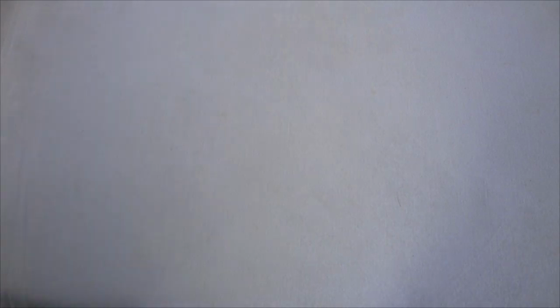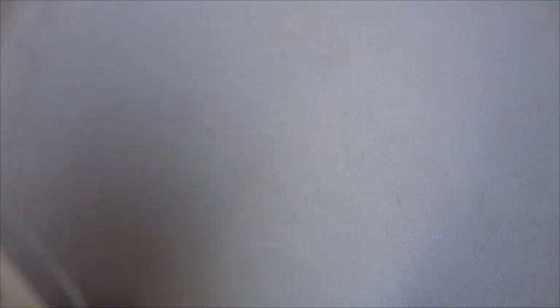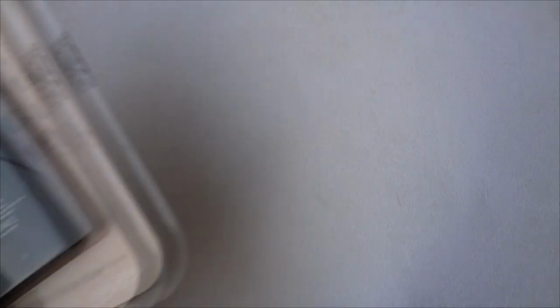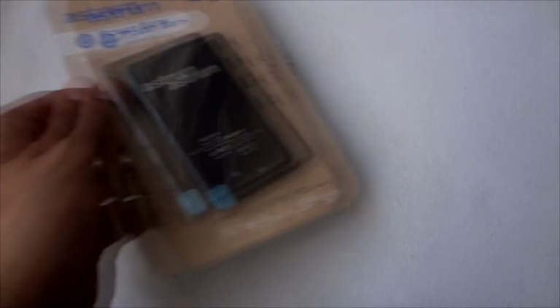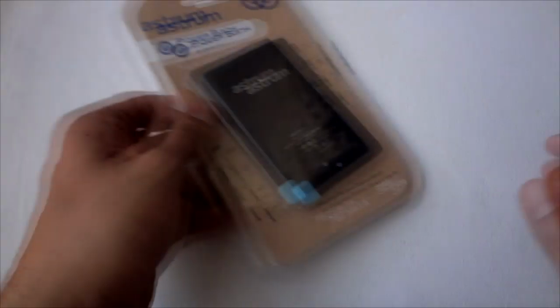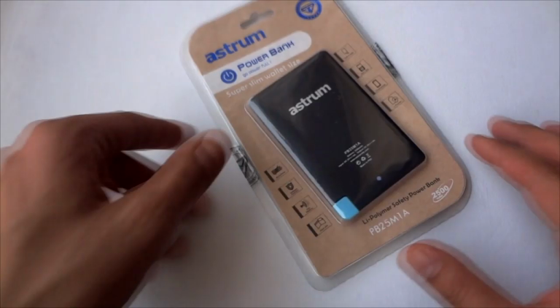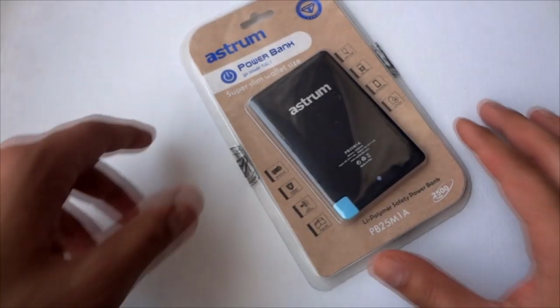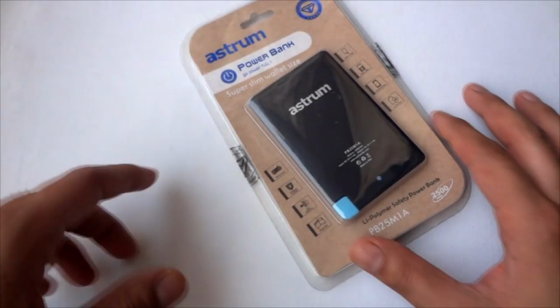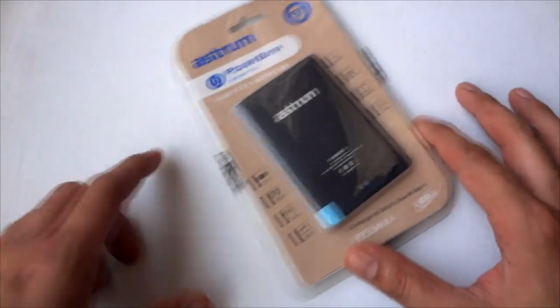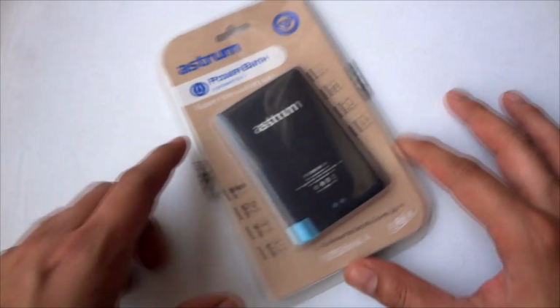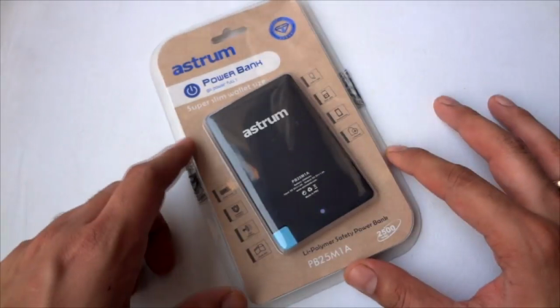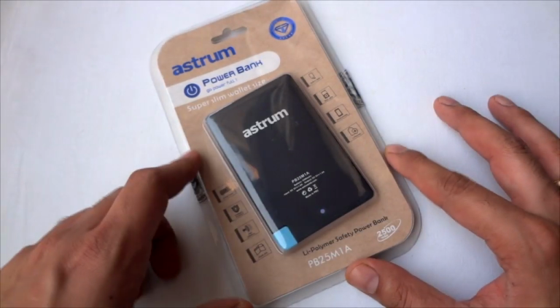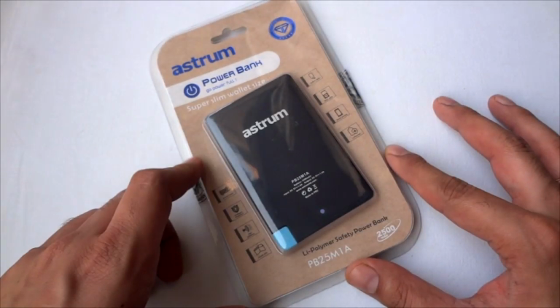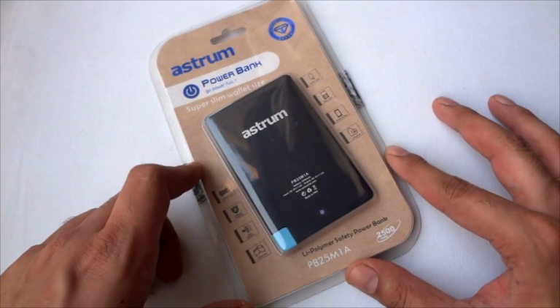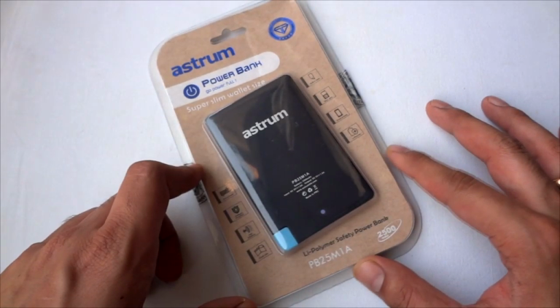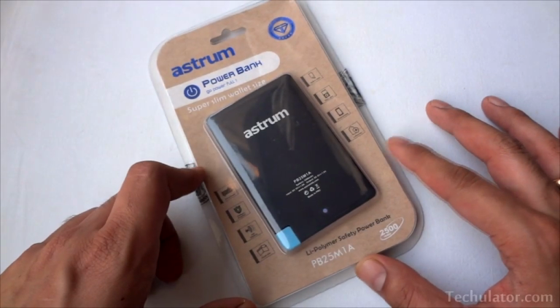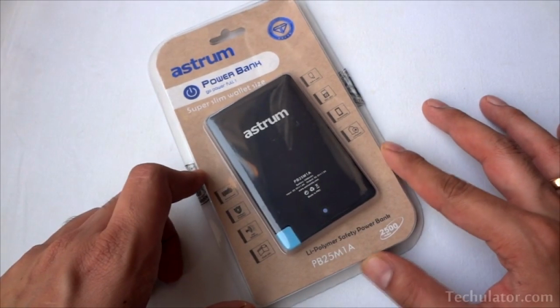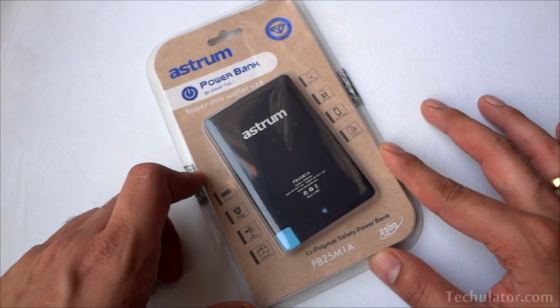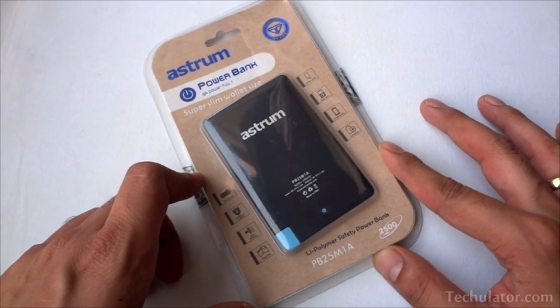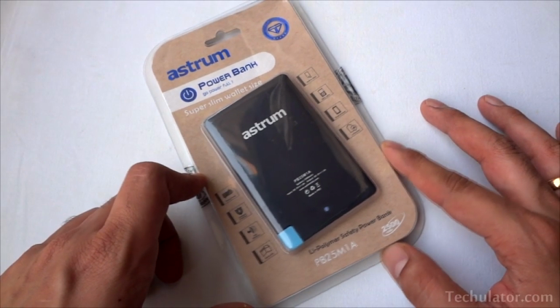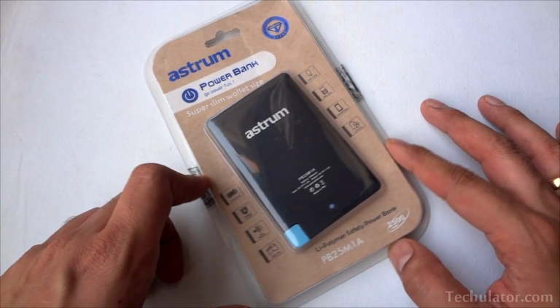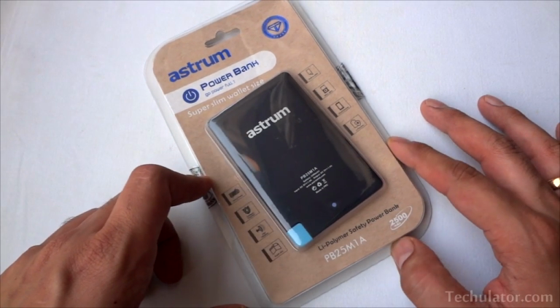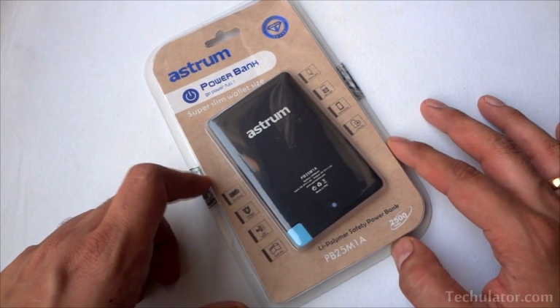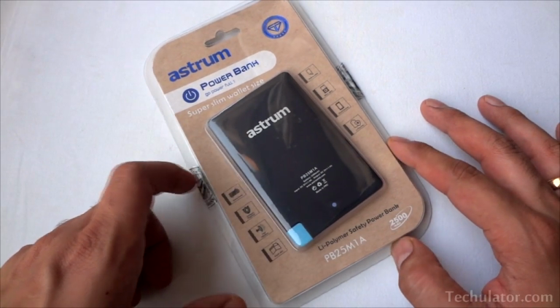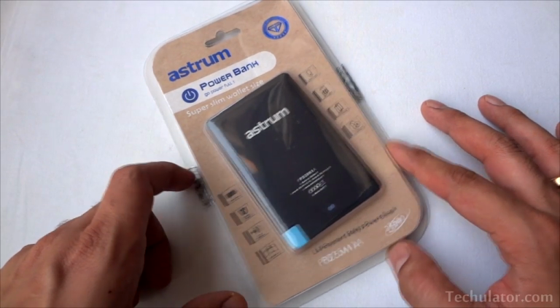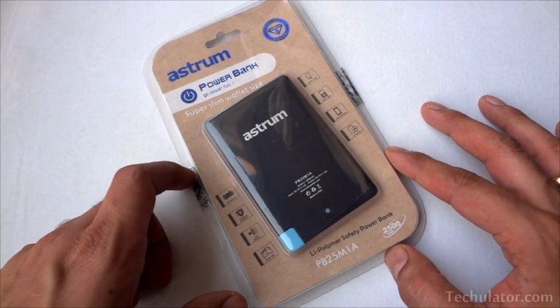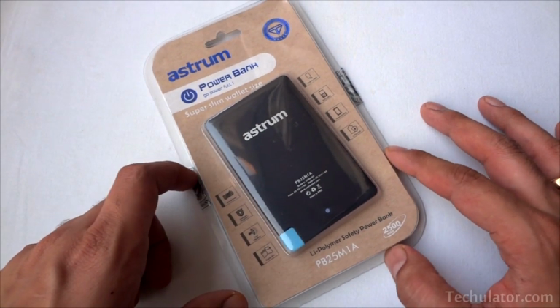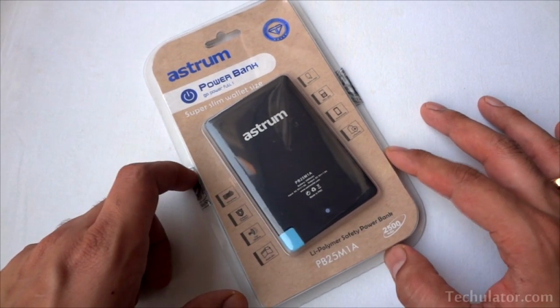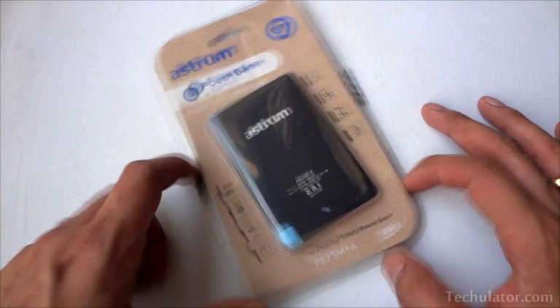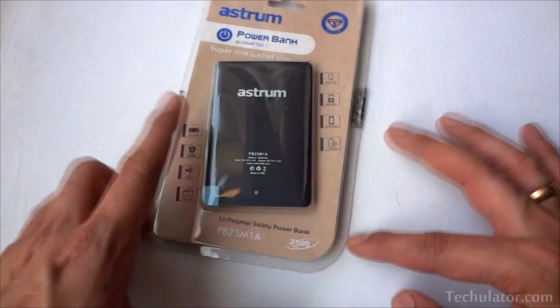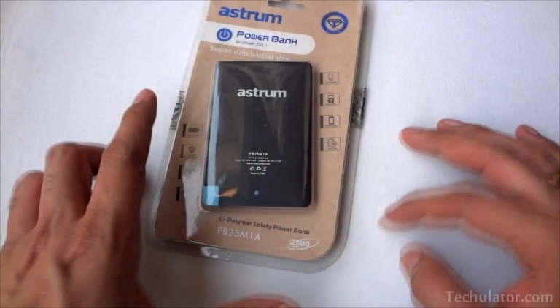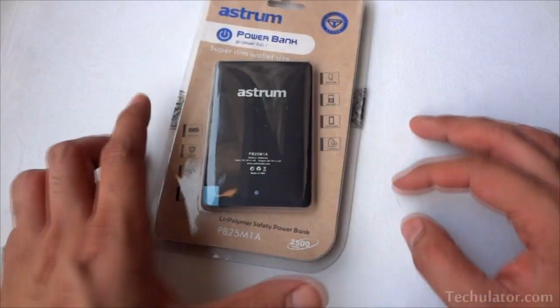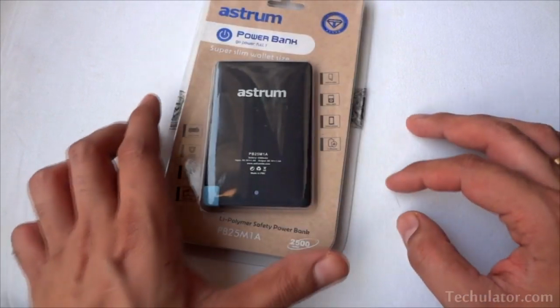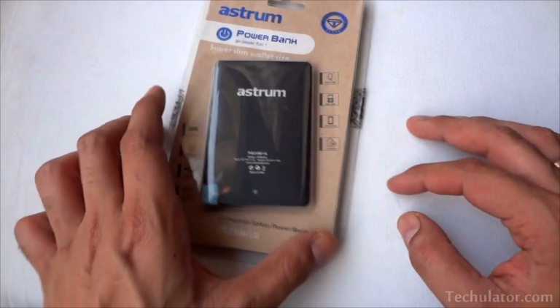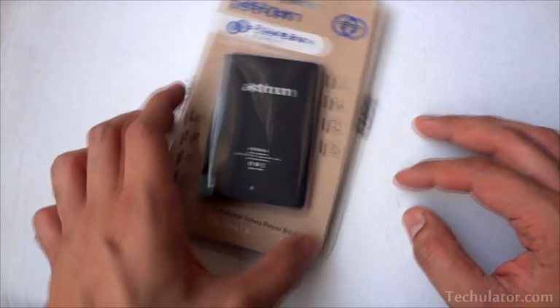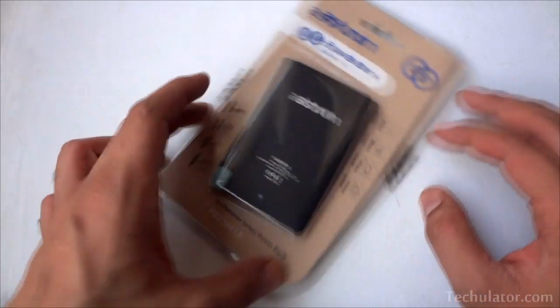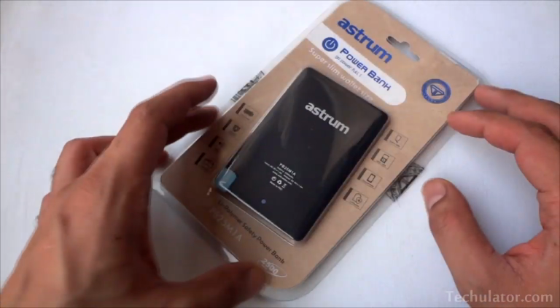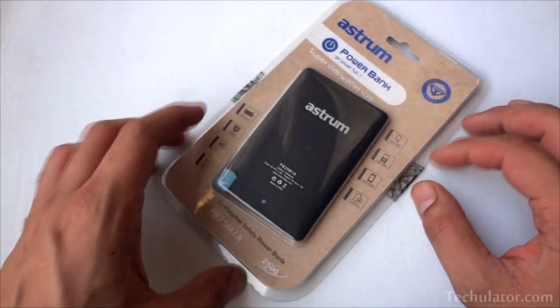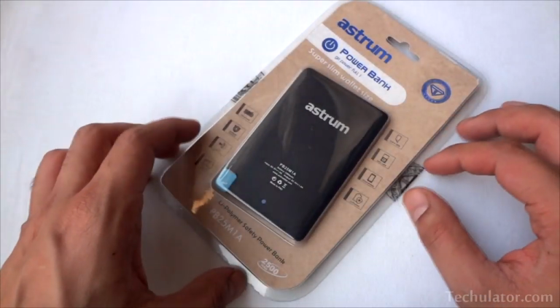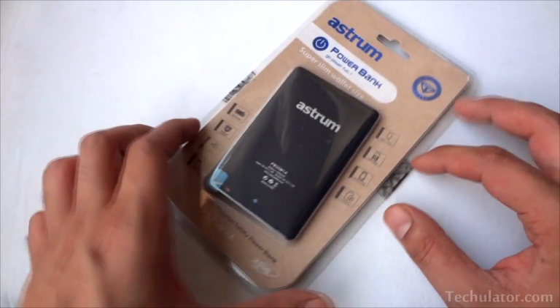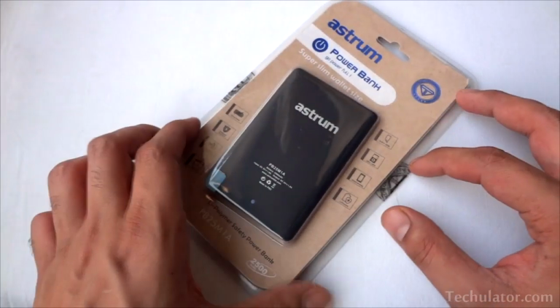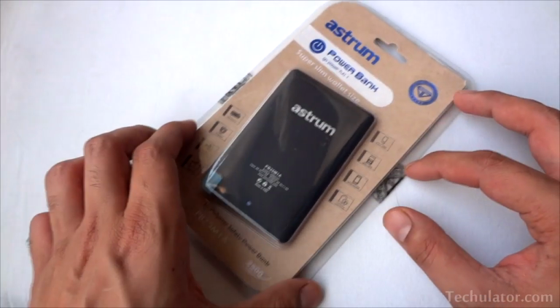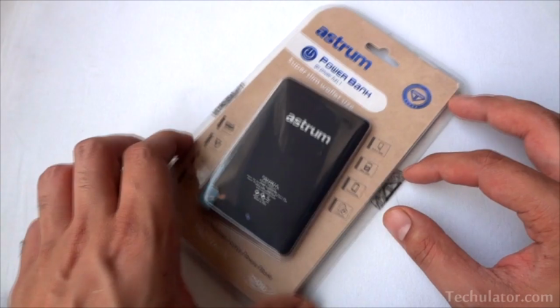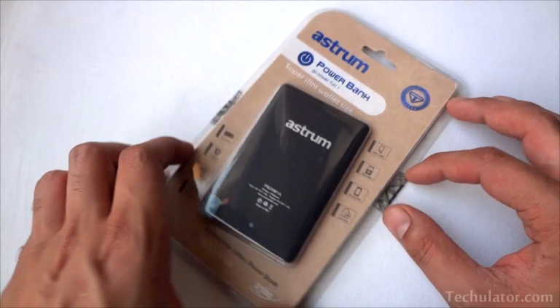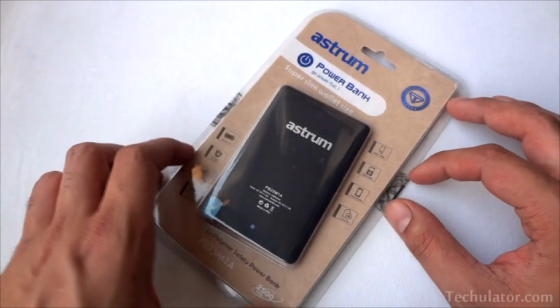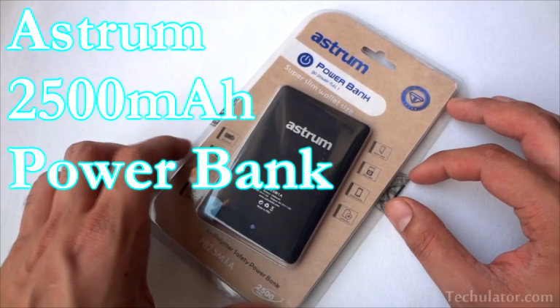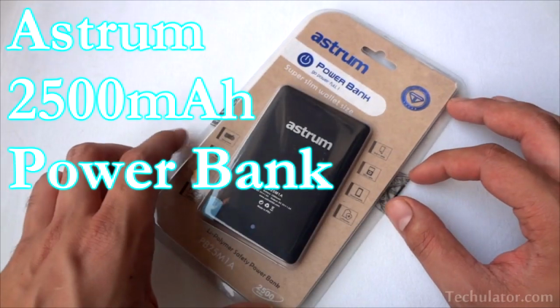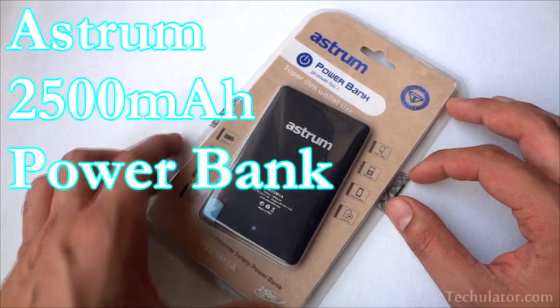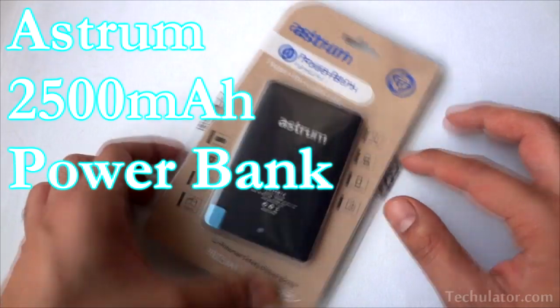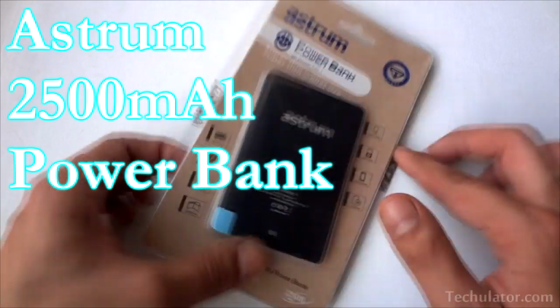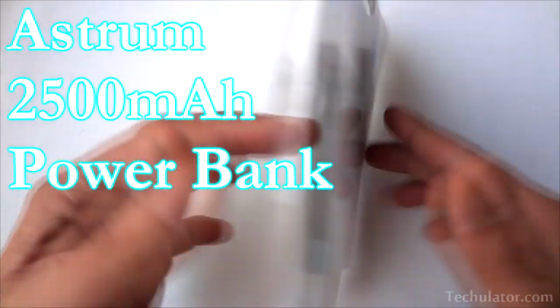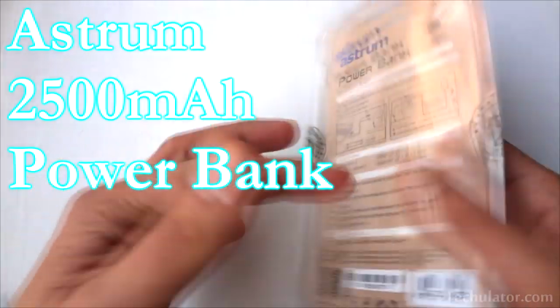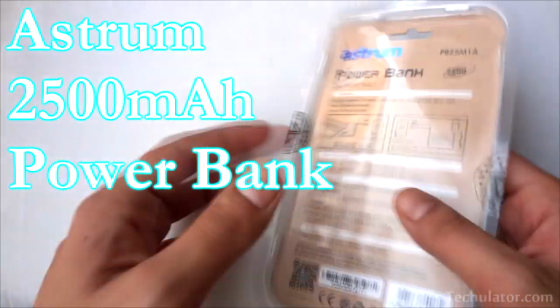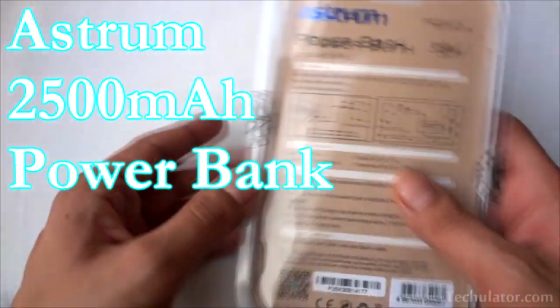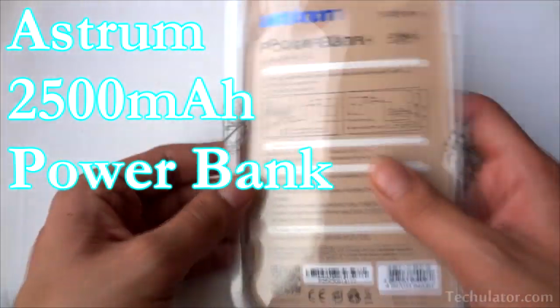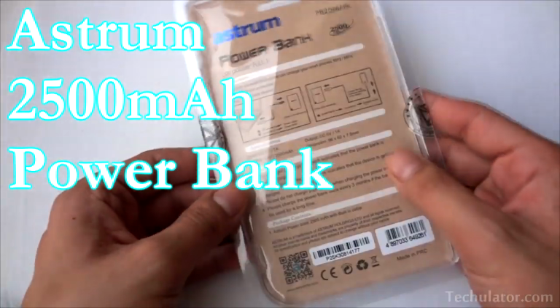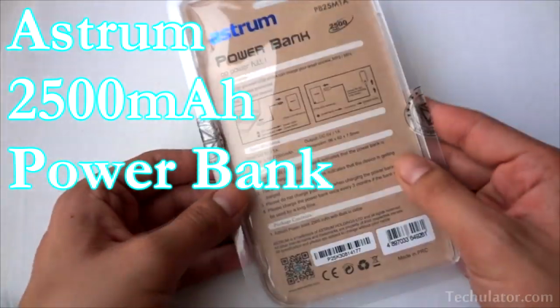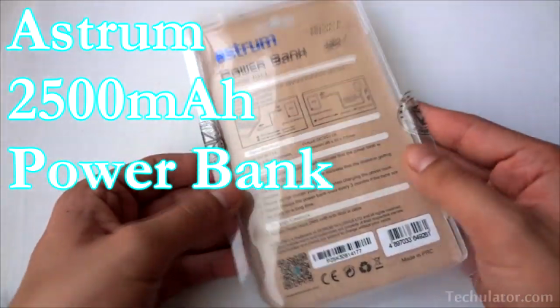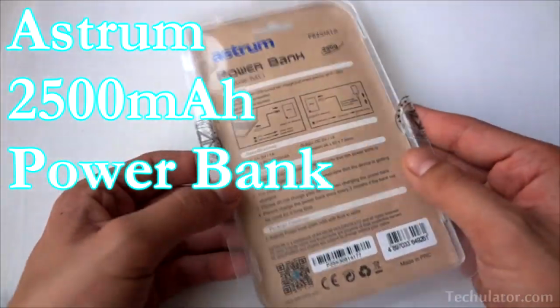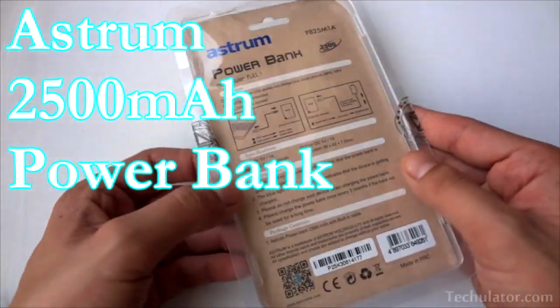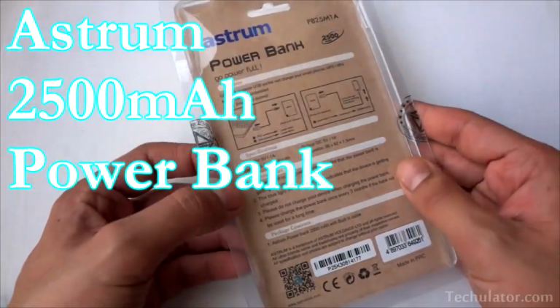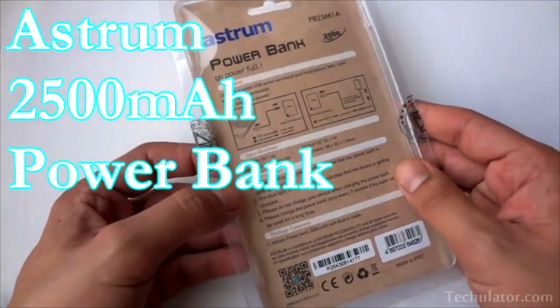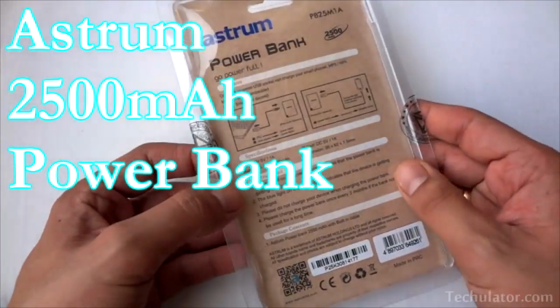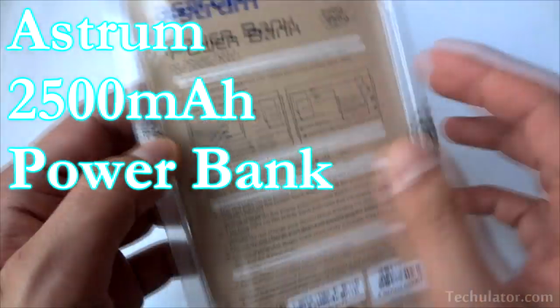Hi there, this is Amit from techilater.com and in this video we will be unboxing the Astrum 2500mAh power bank.